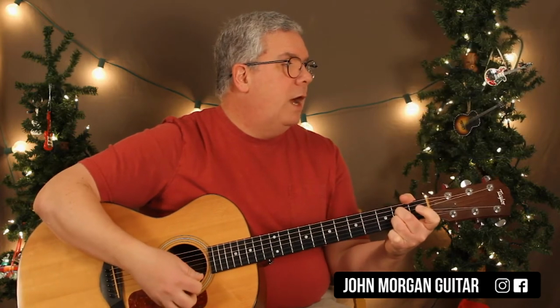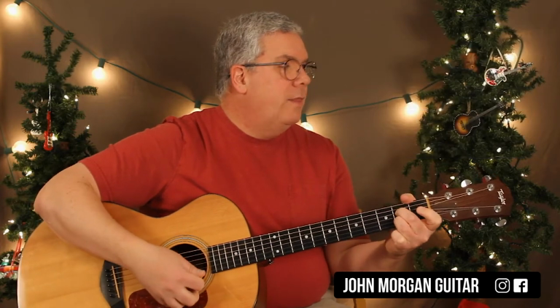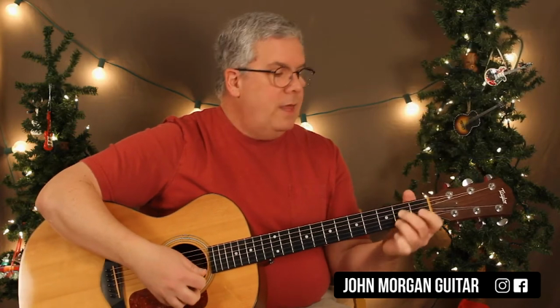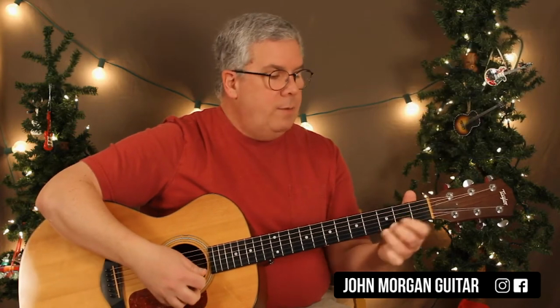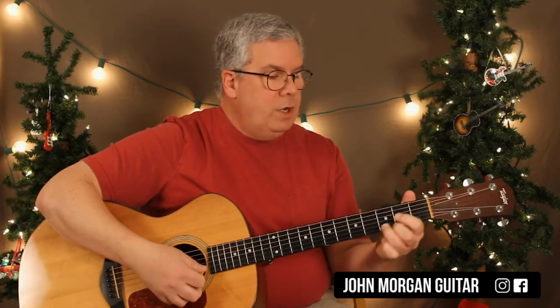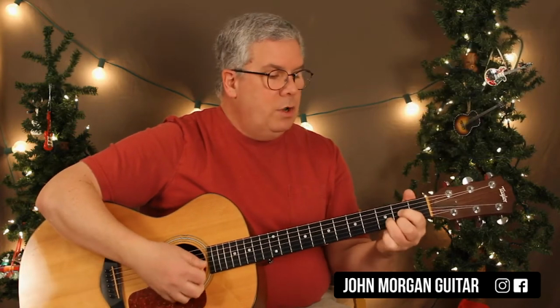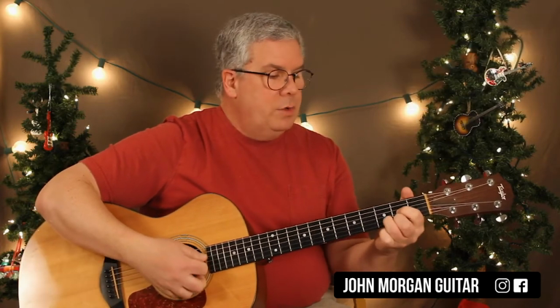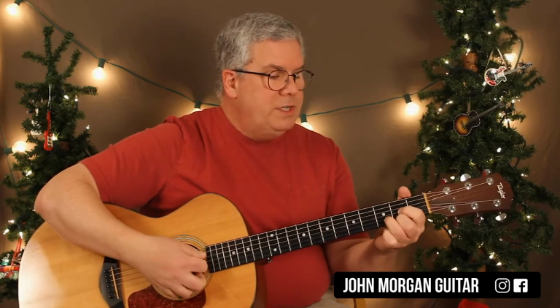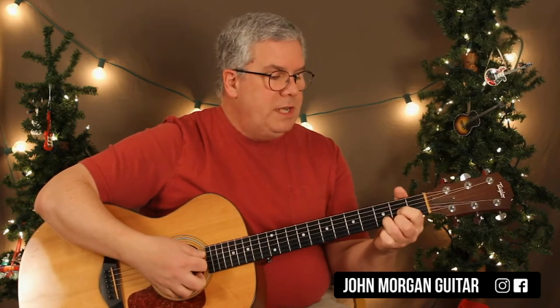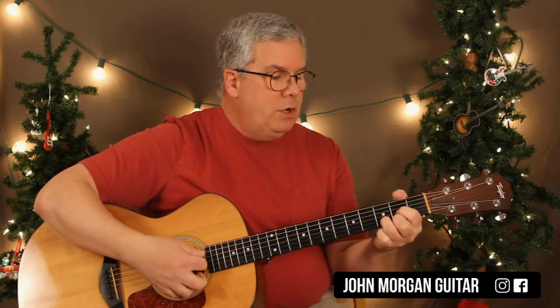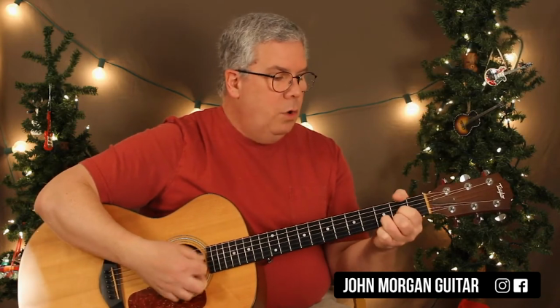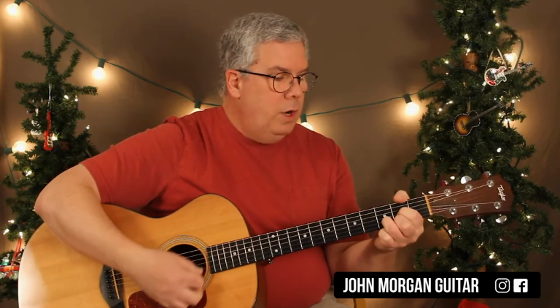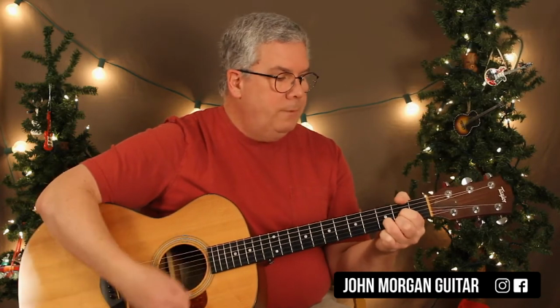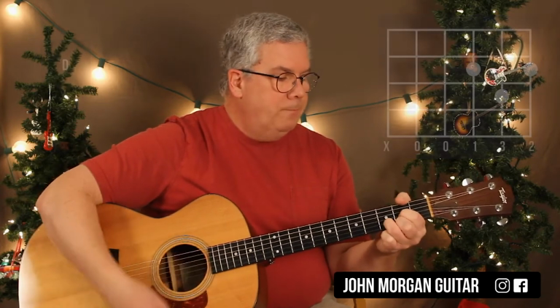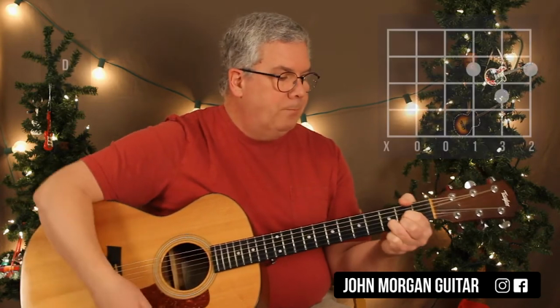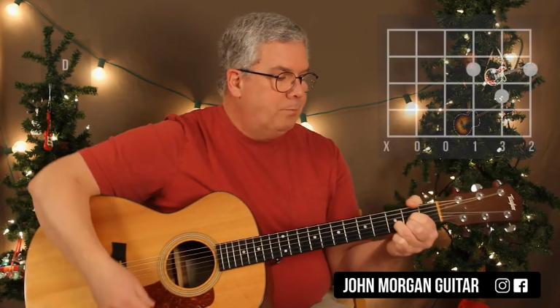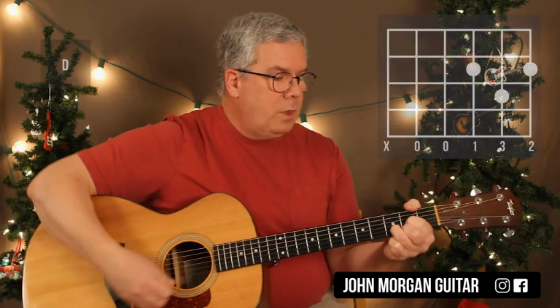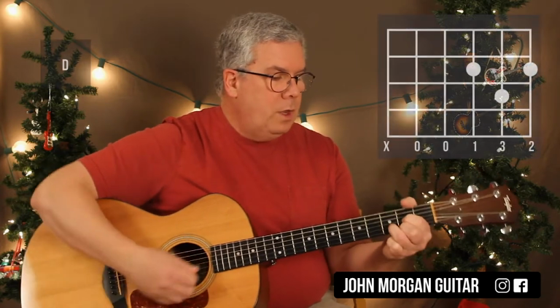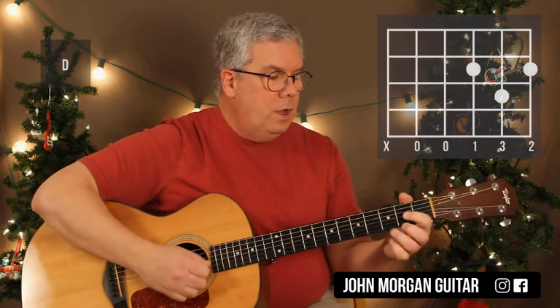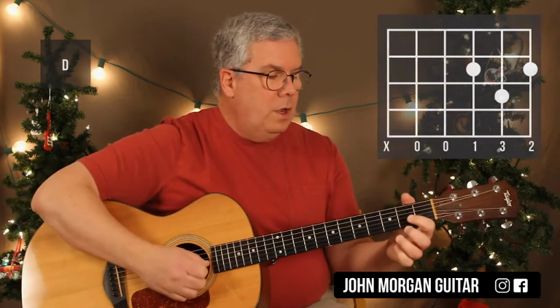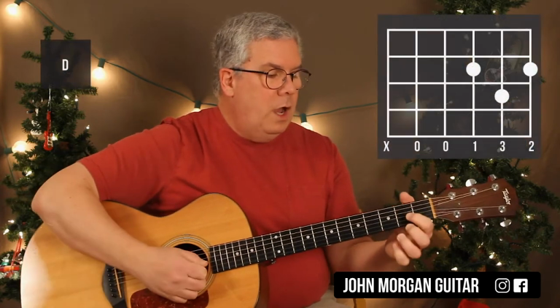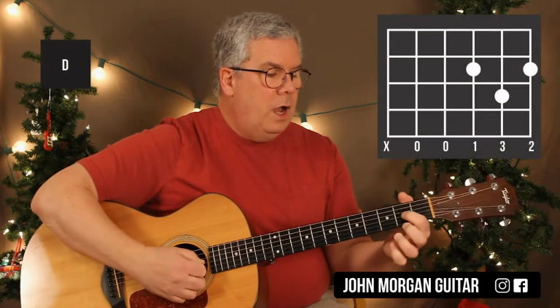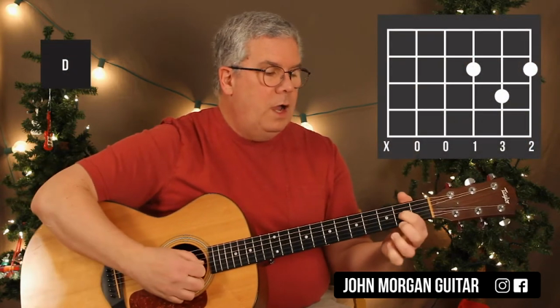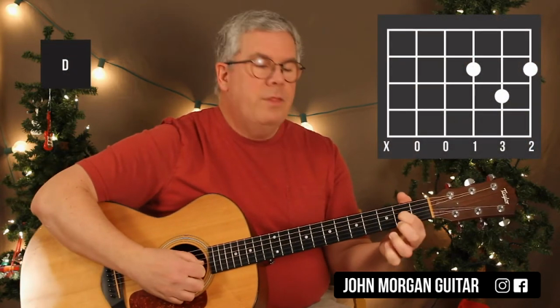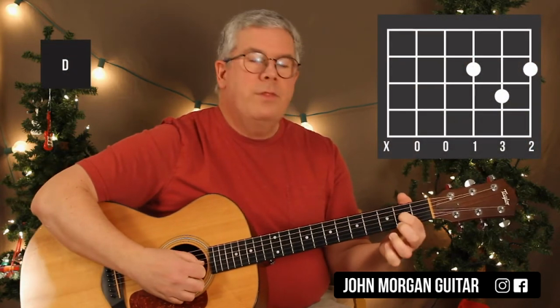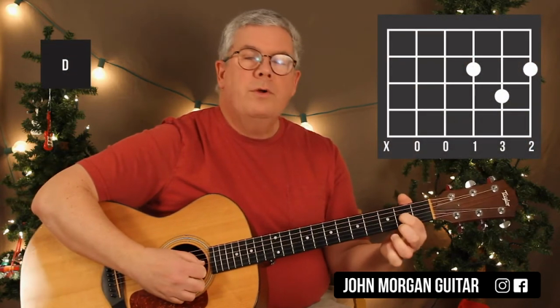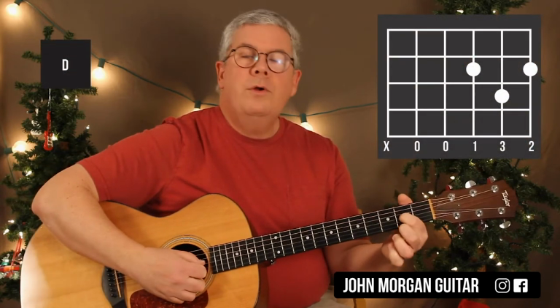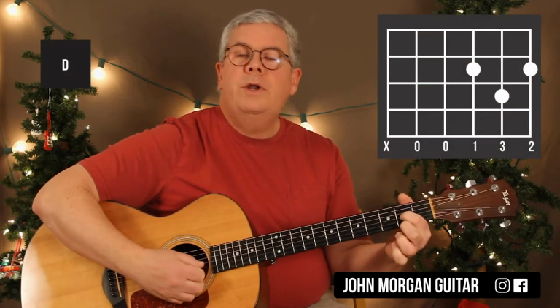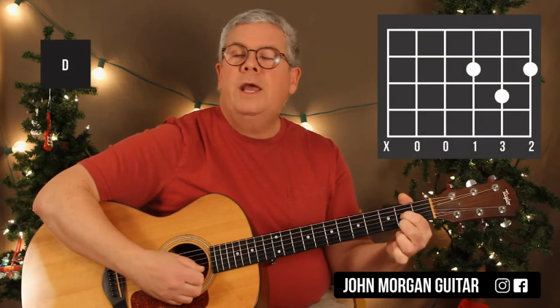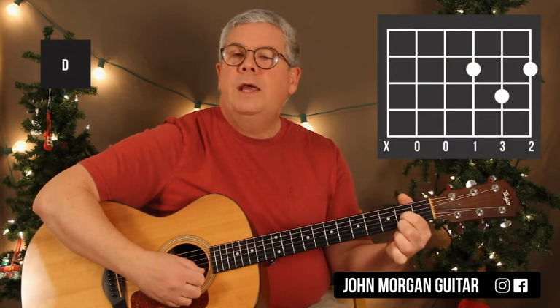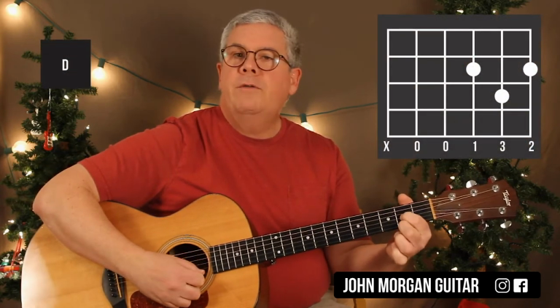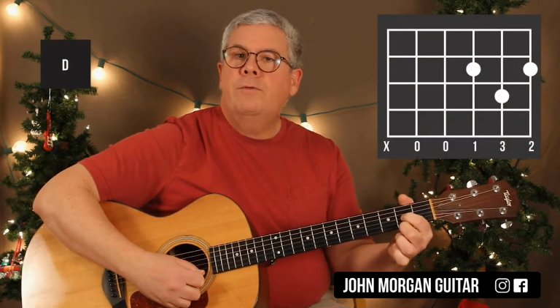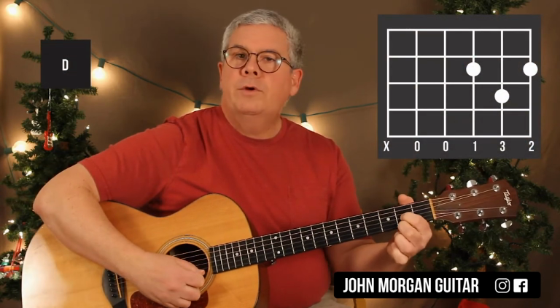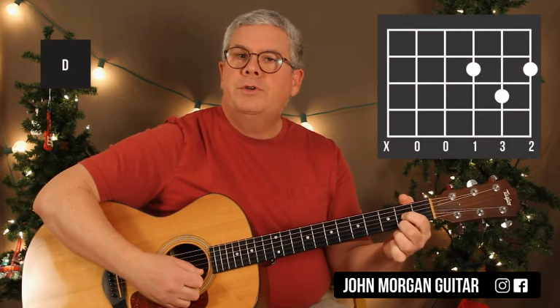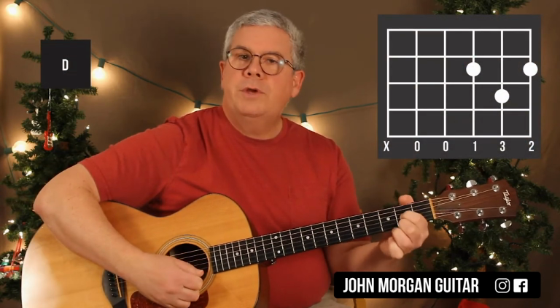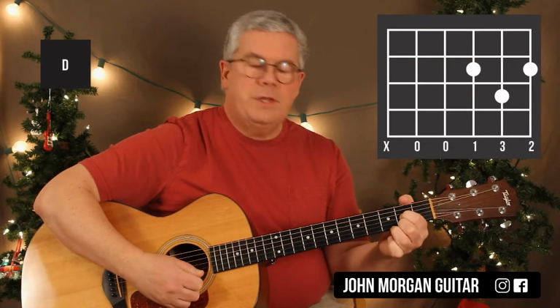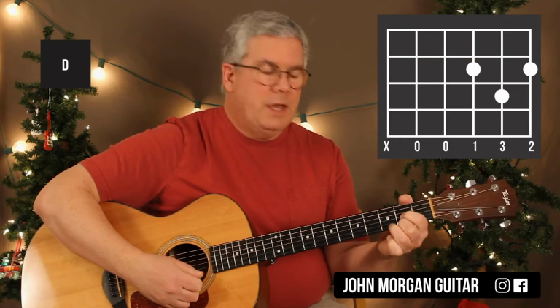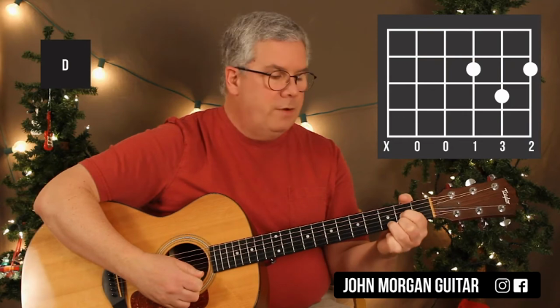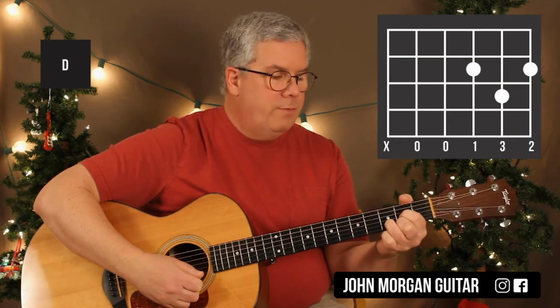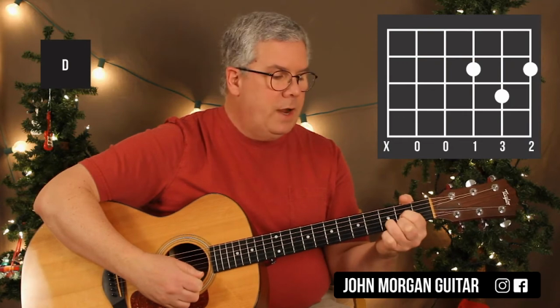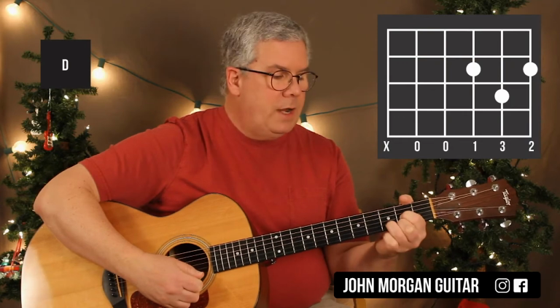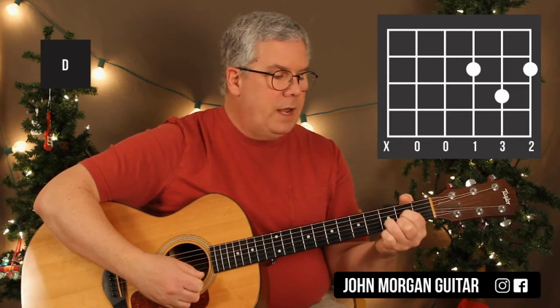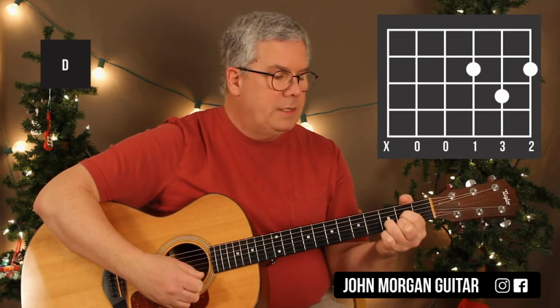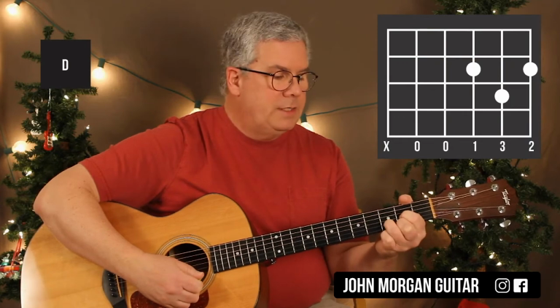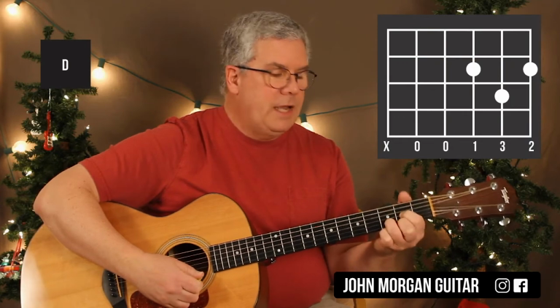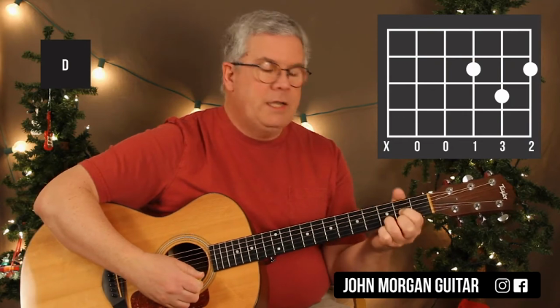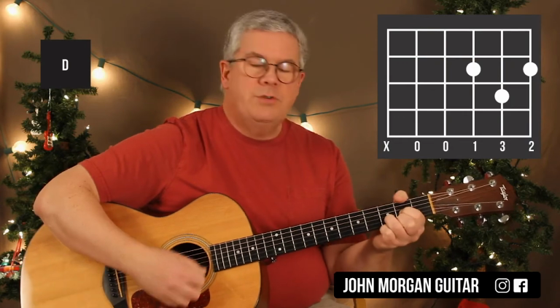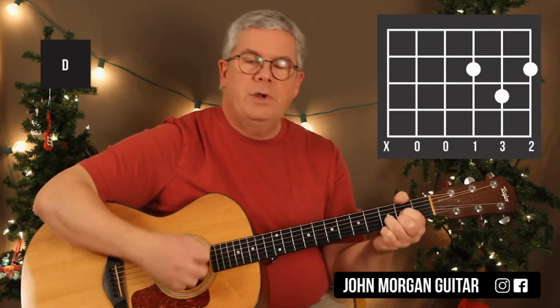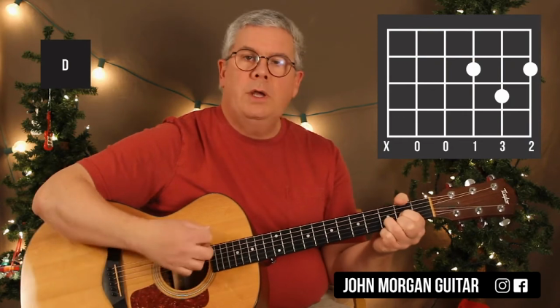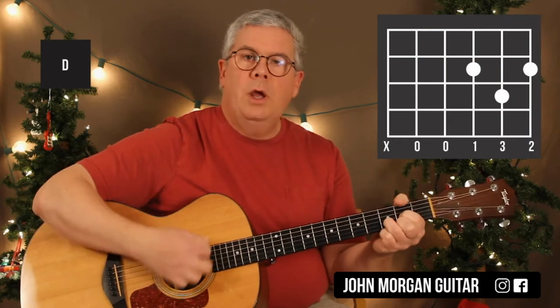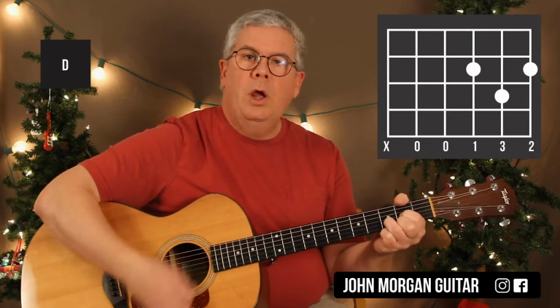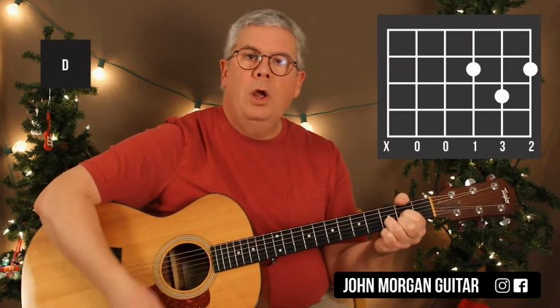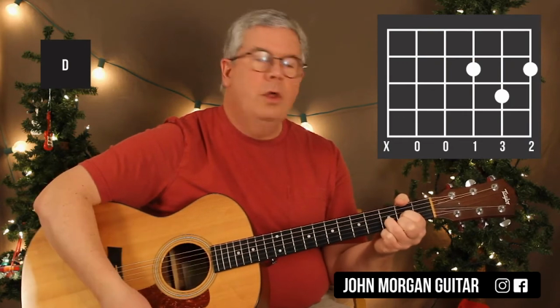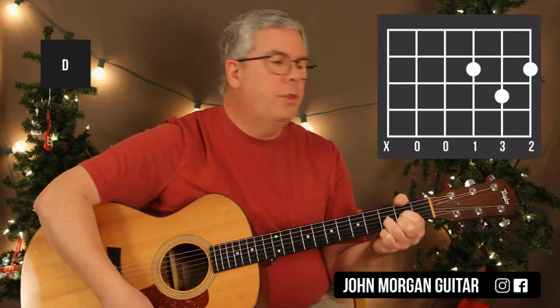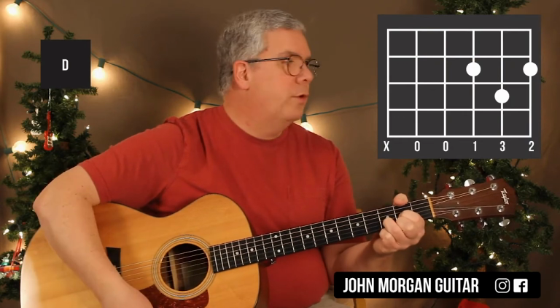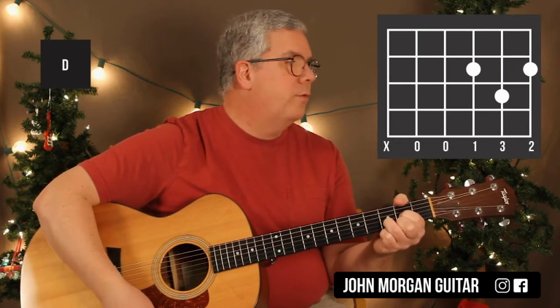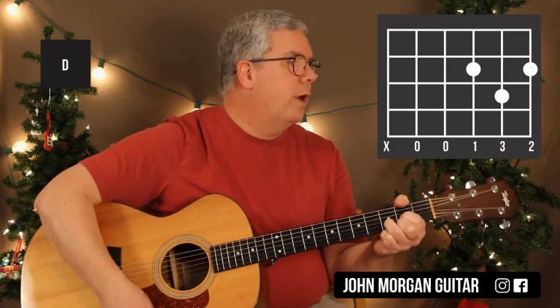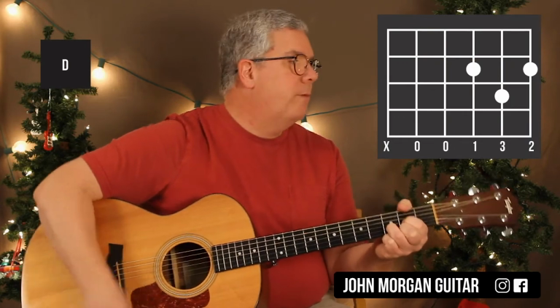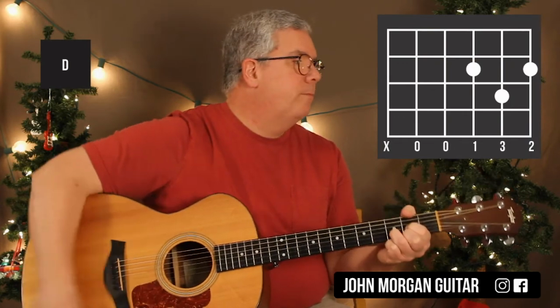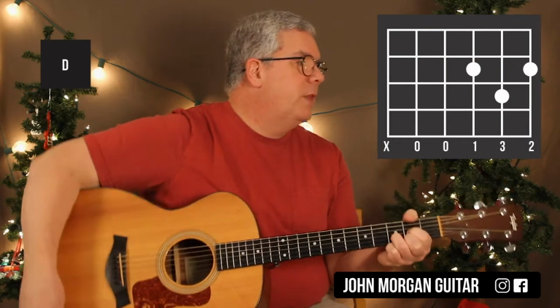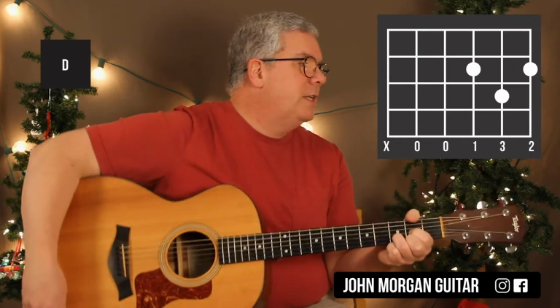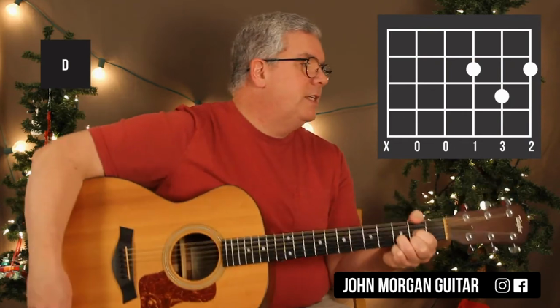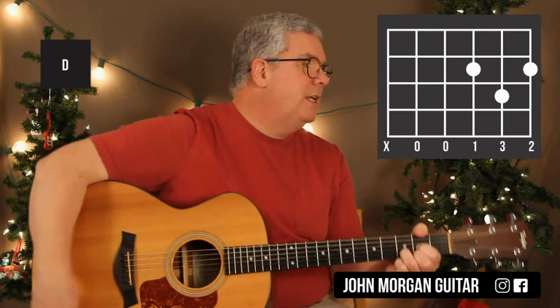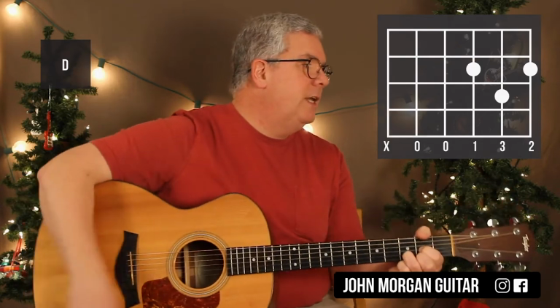Then I'm going to go to a D chord: 3rd and 1st string 2nd fret and 2nd string 3rd fret. That's a D.